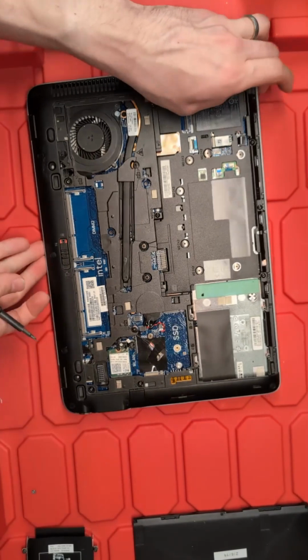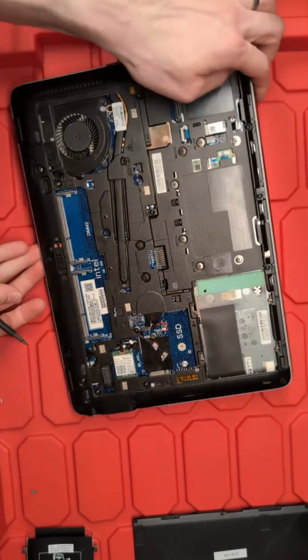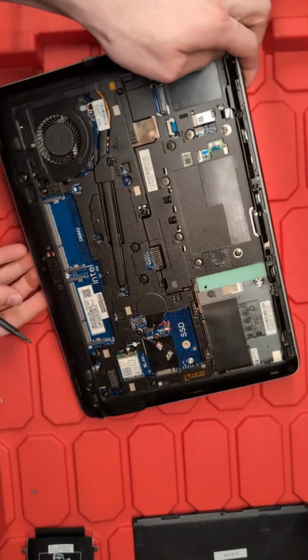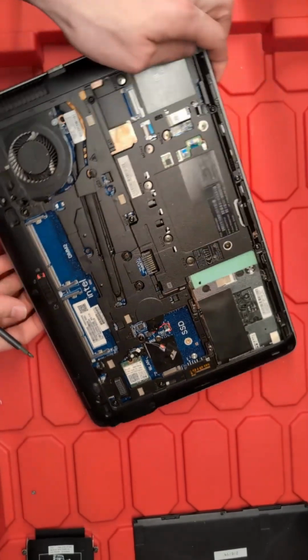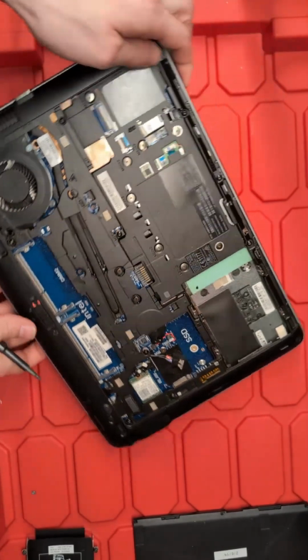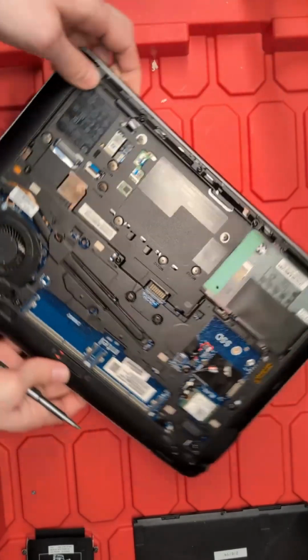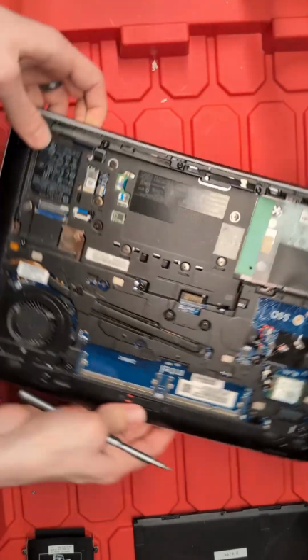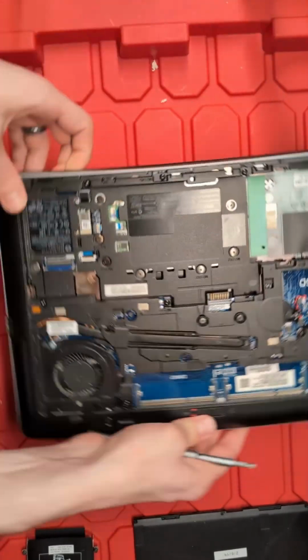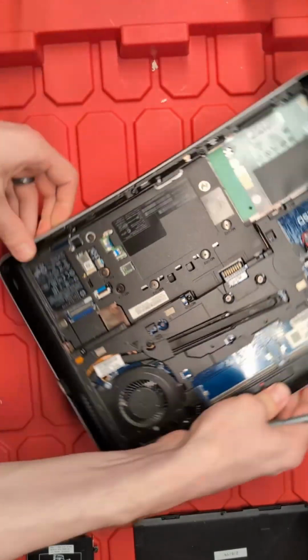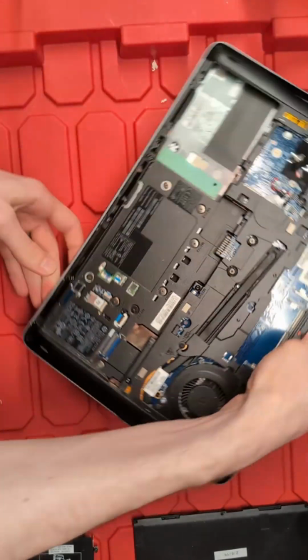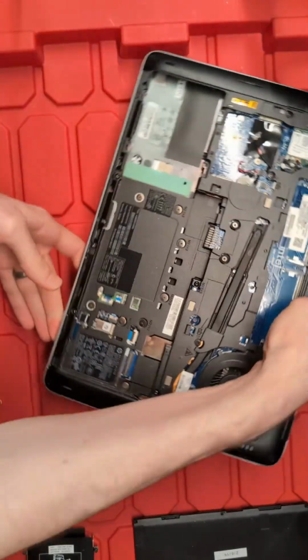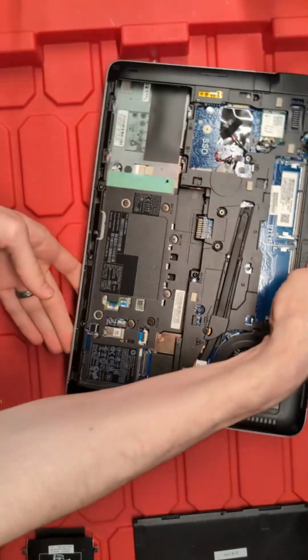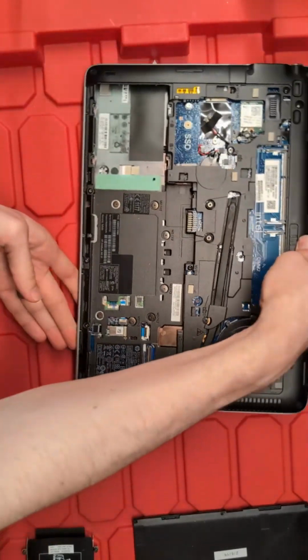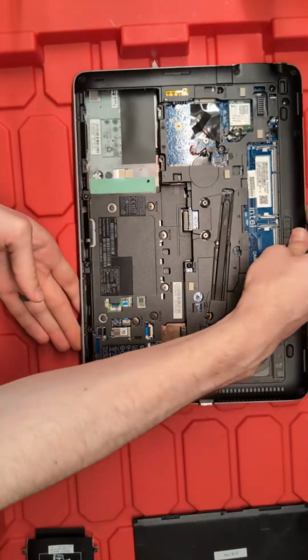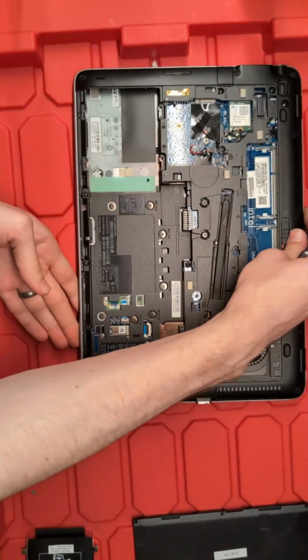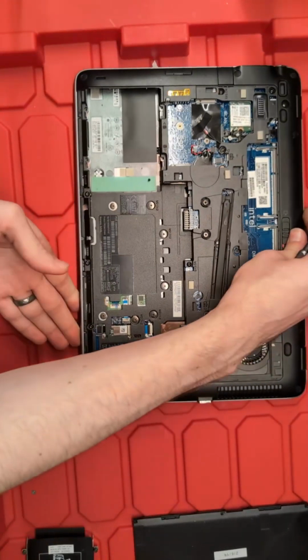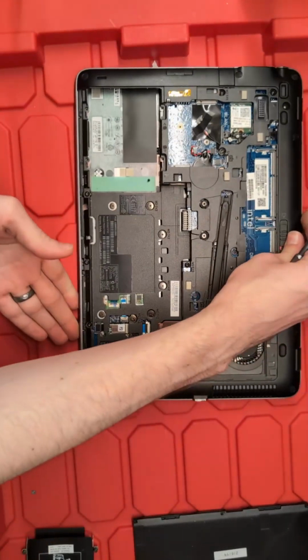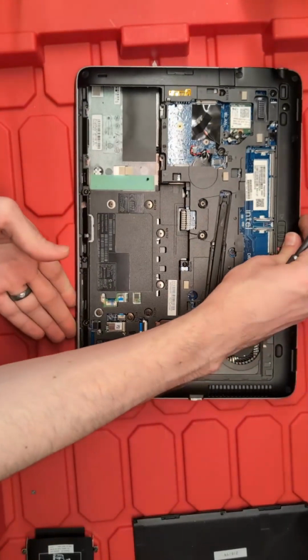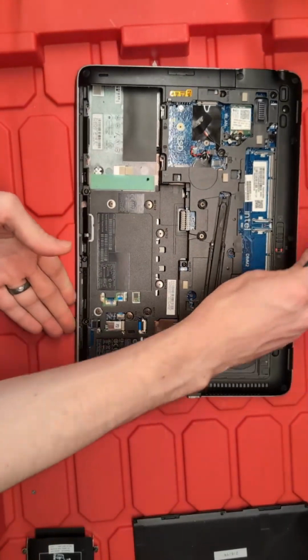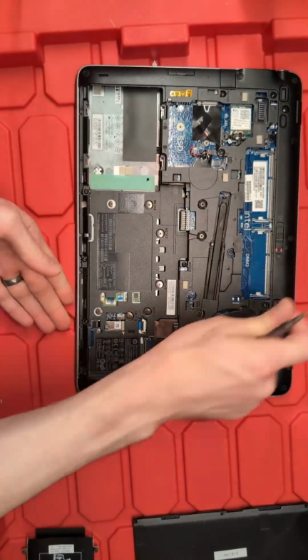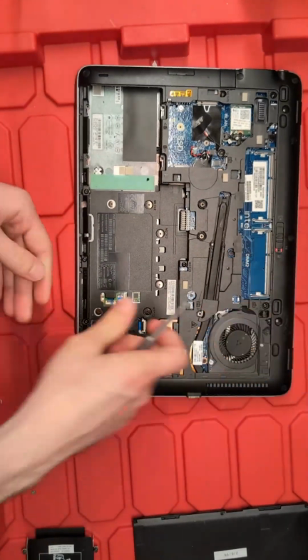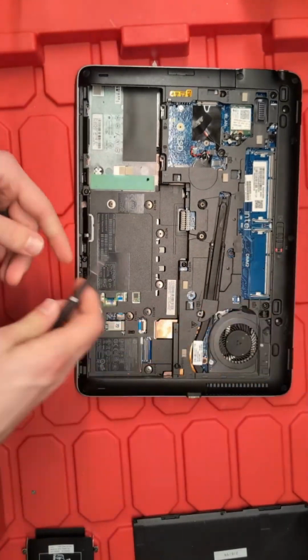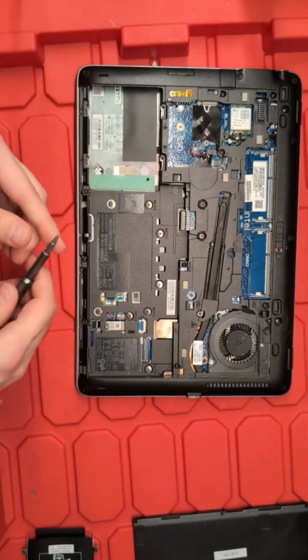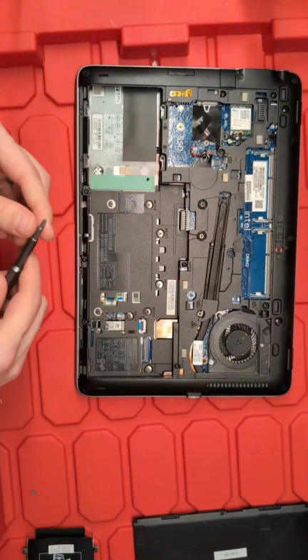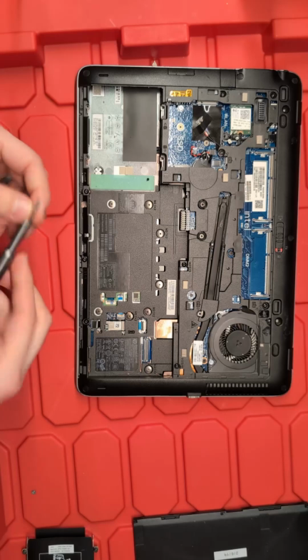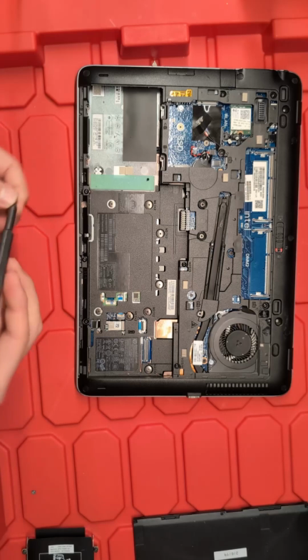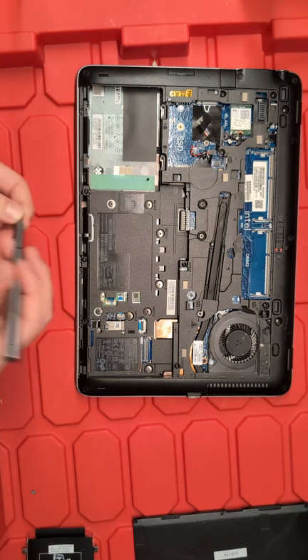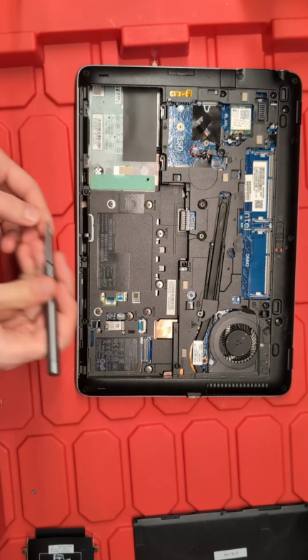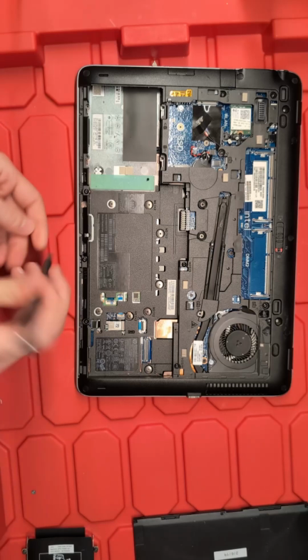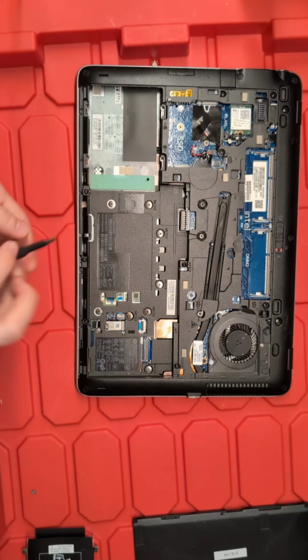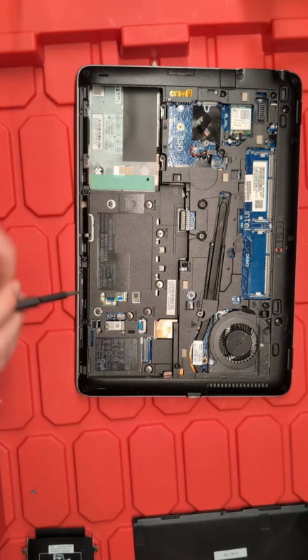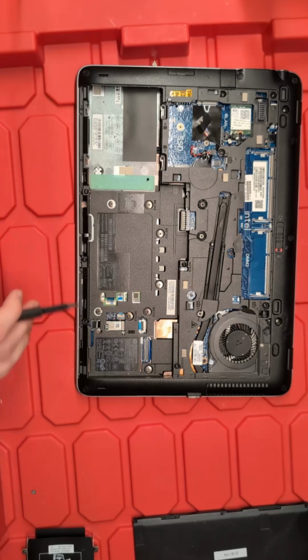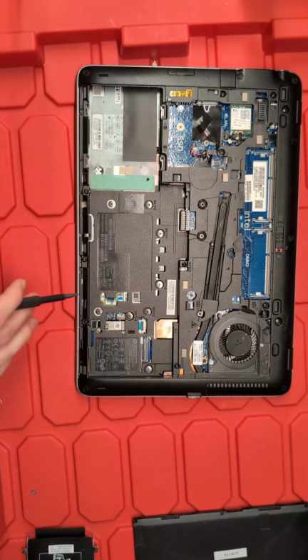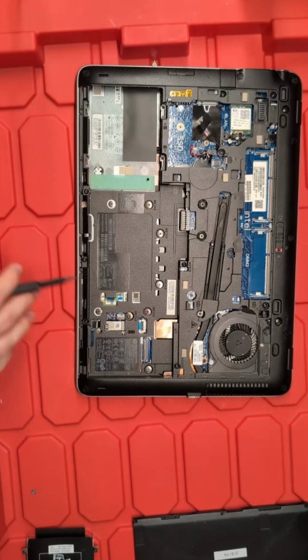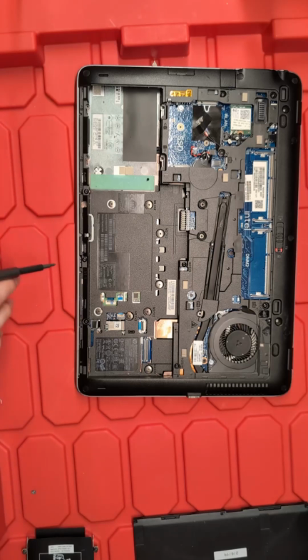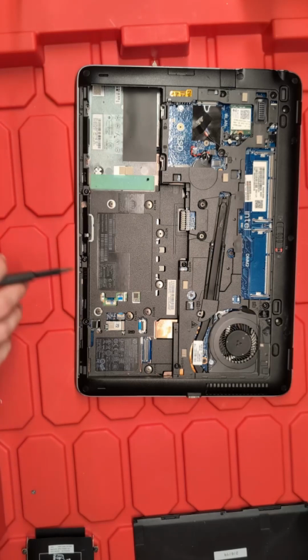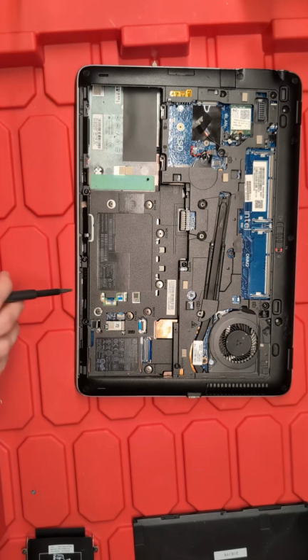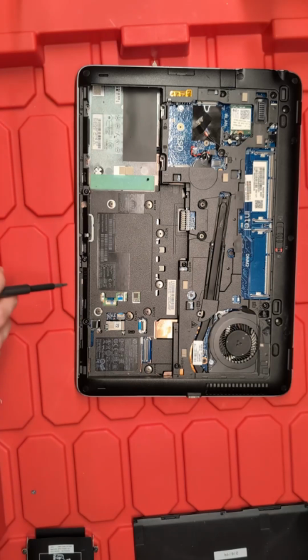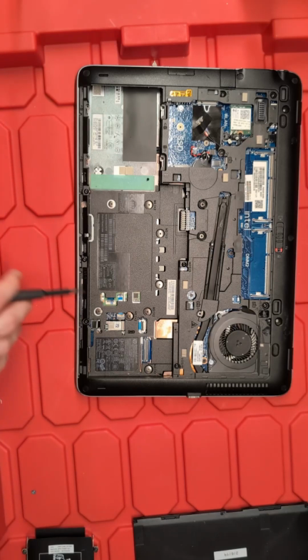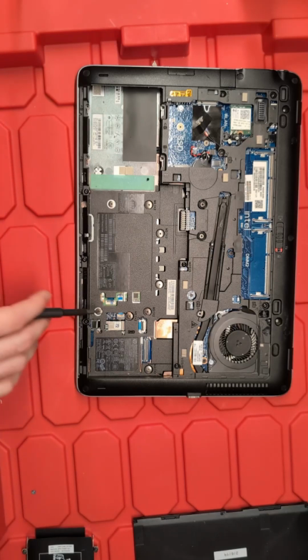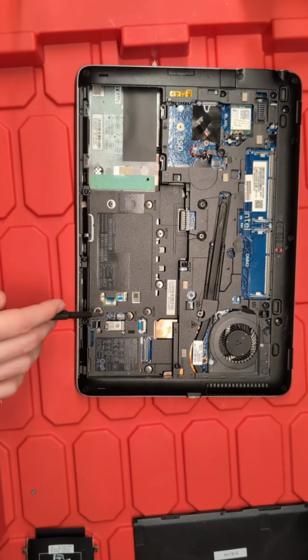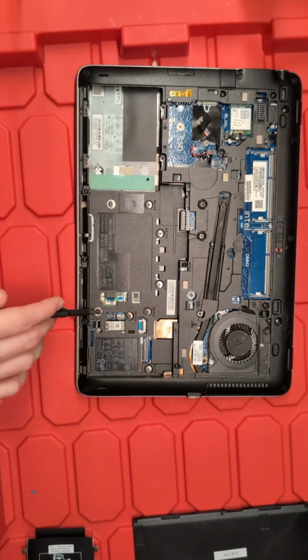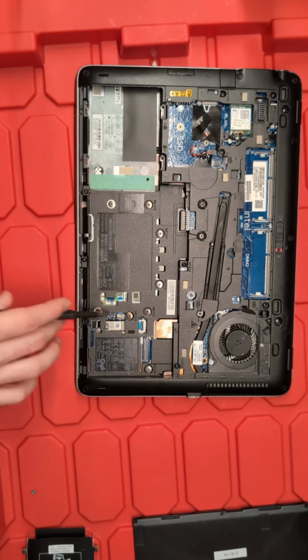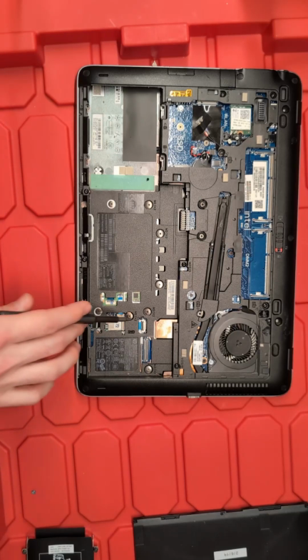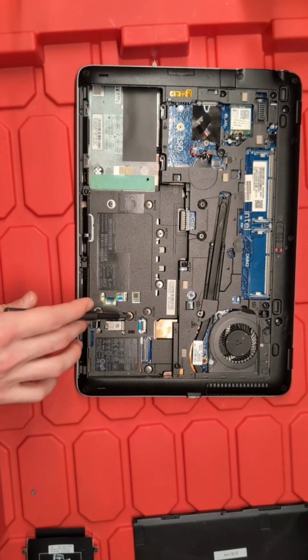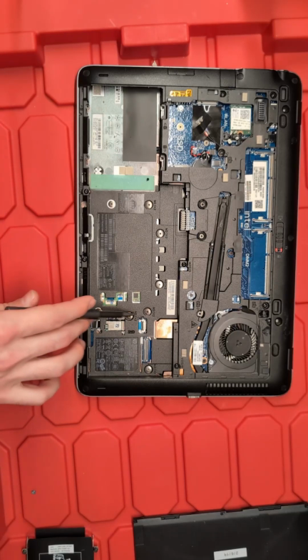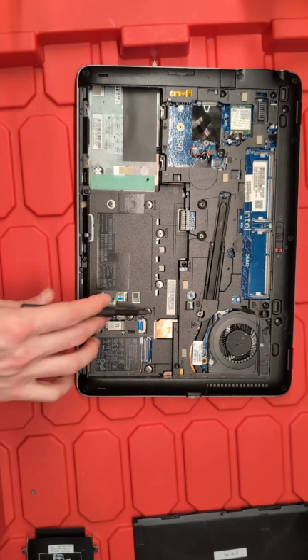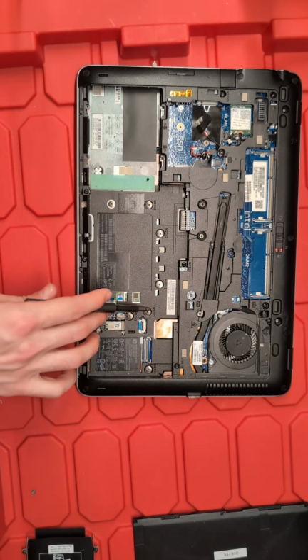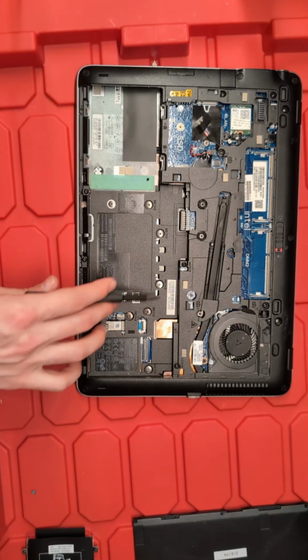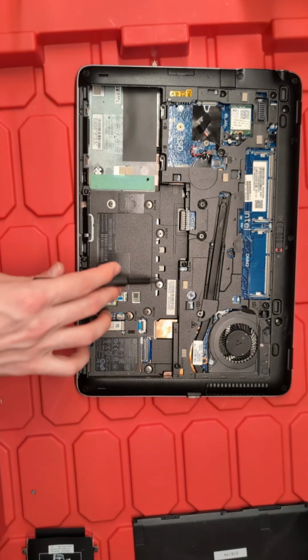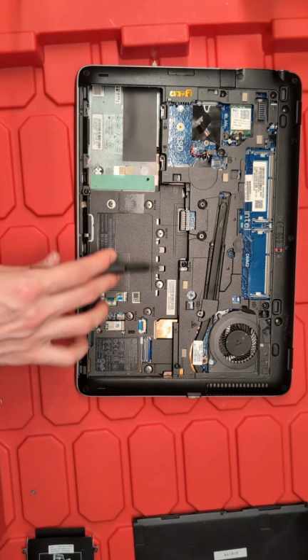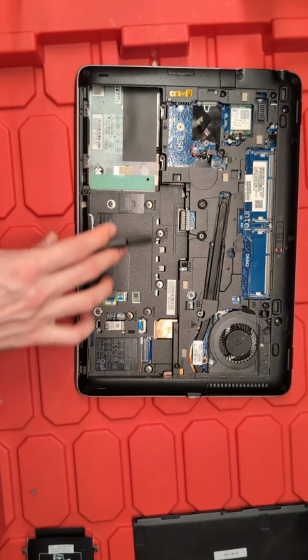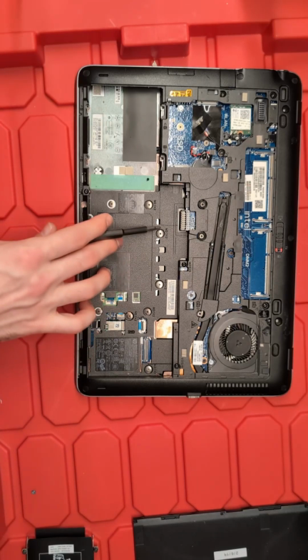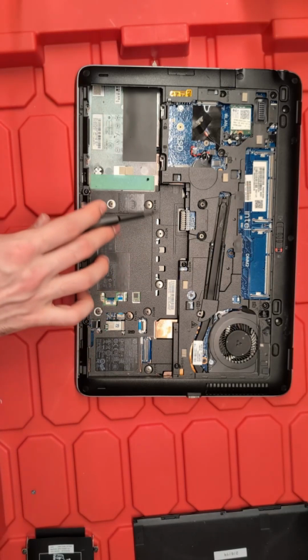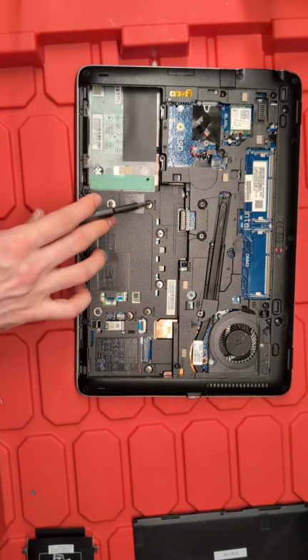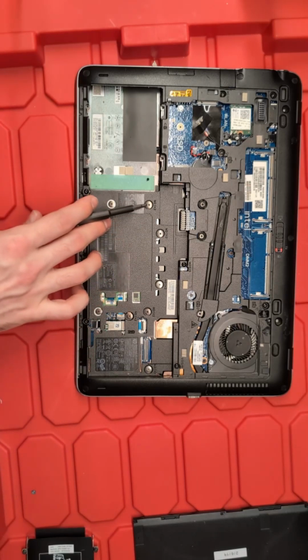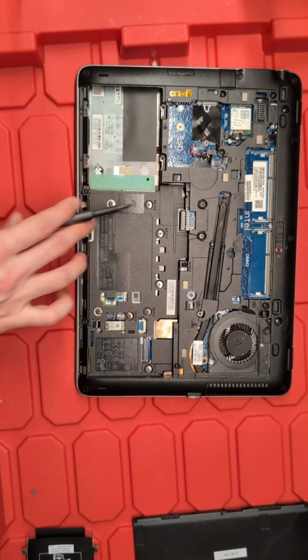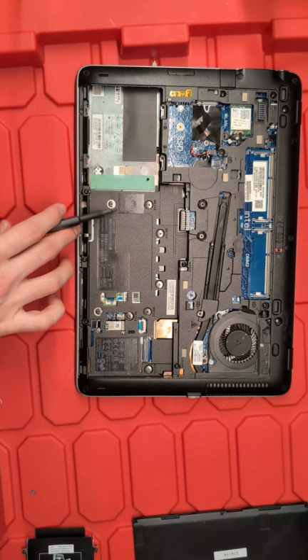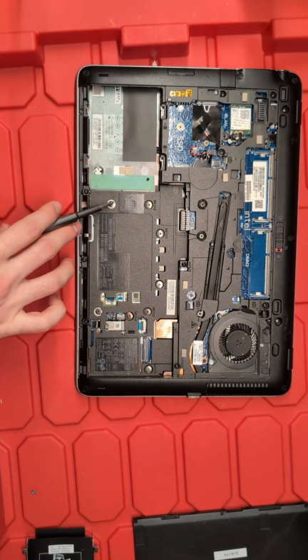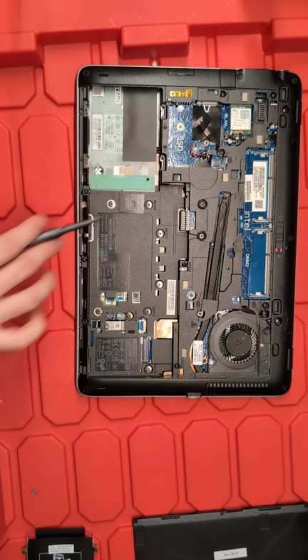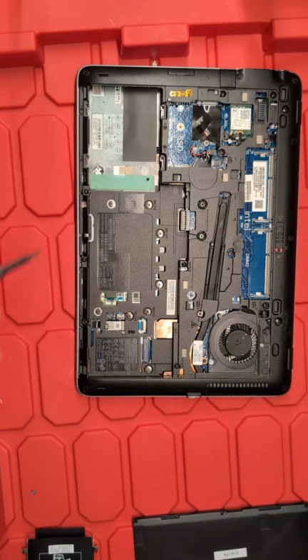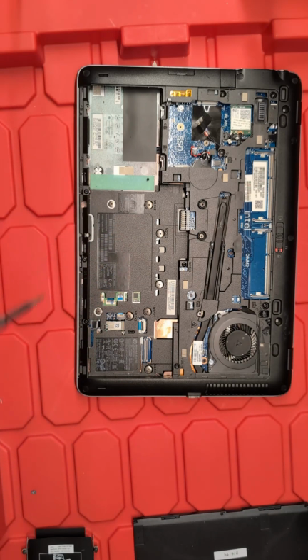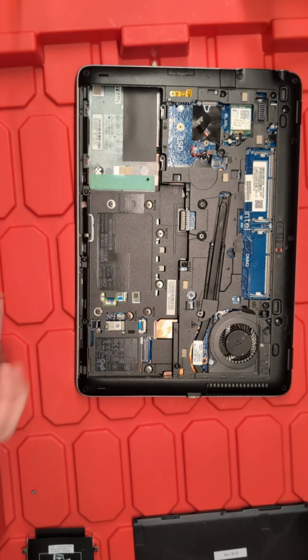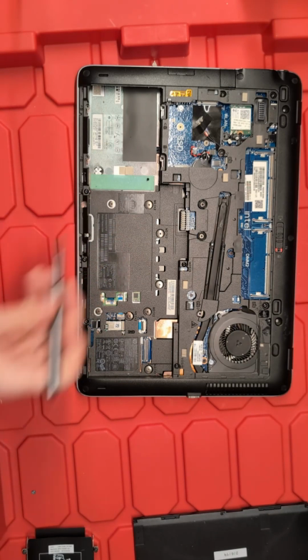After the keyboard has been removed, we're going to take out our touchpad next, and we are going to do that with these screws all the way around the sides.